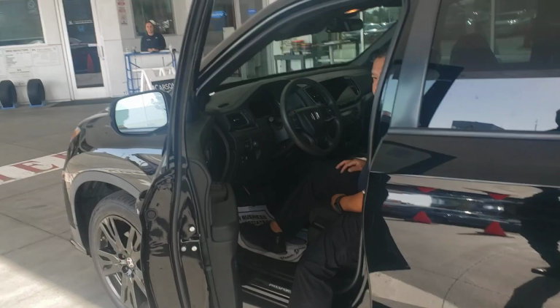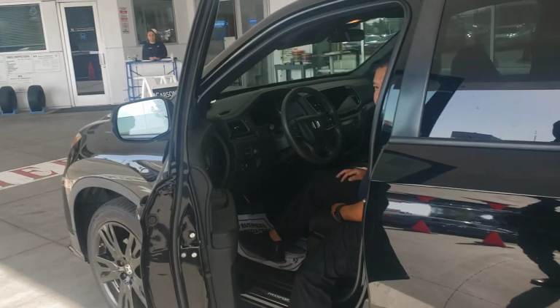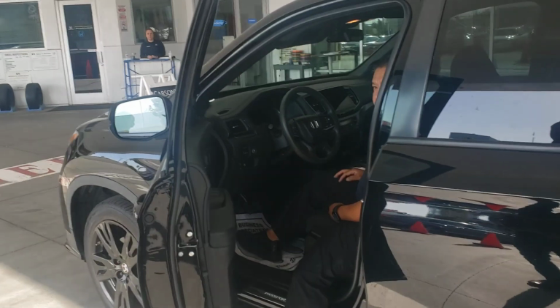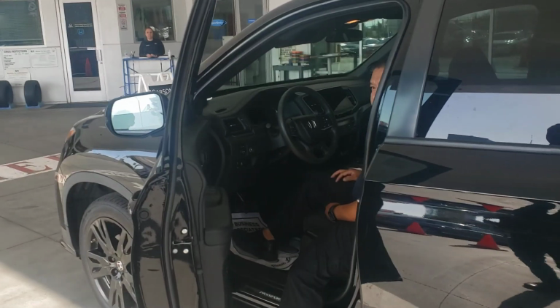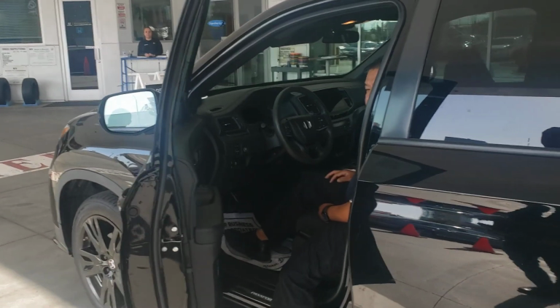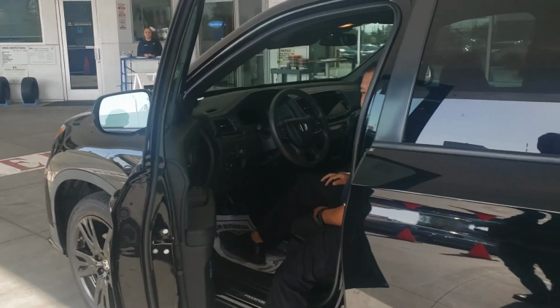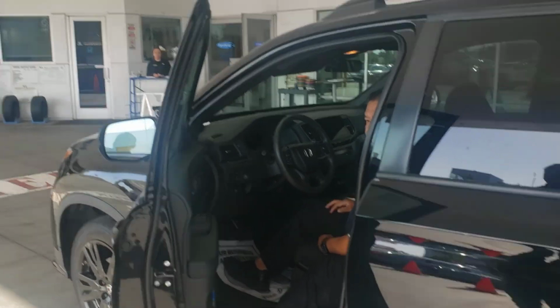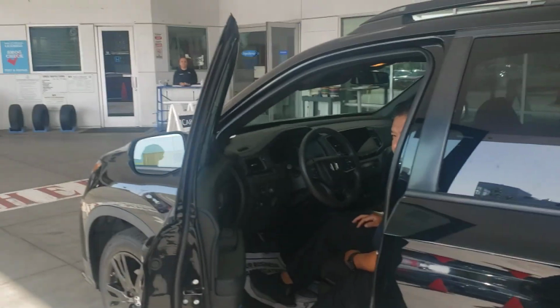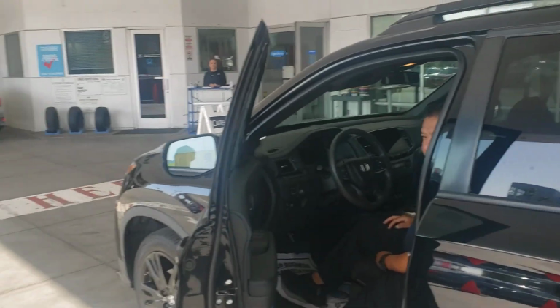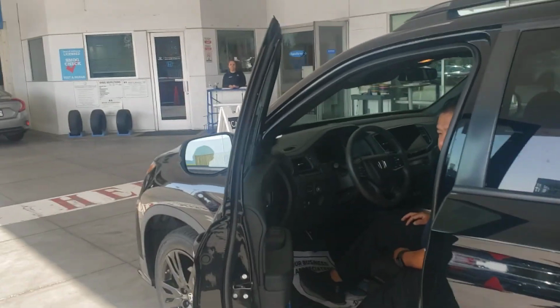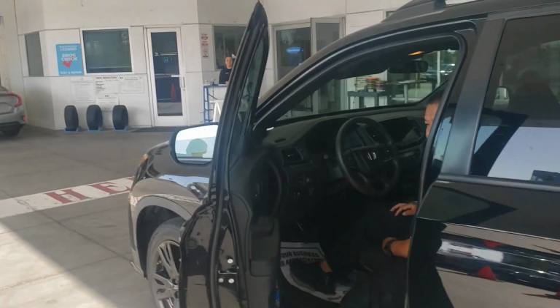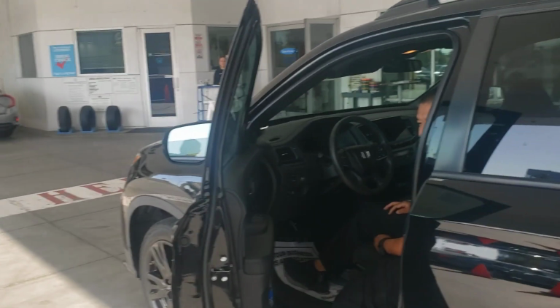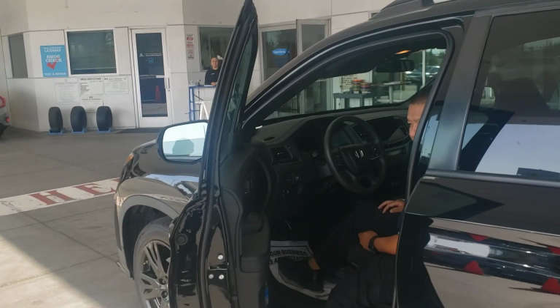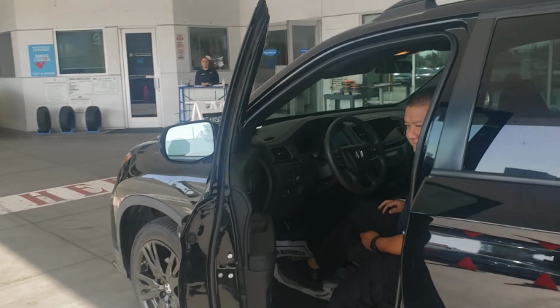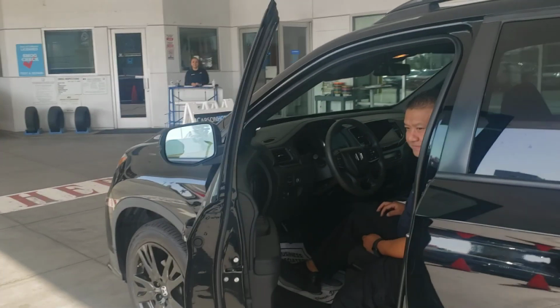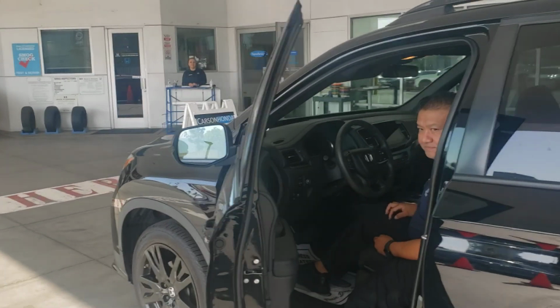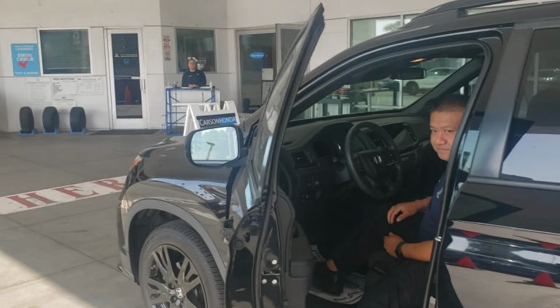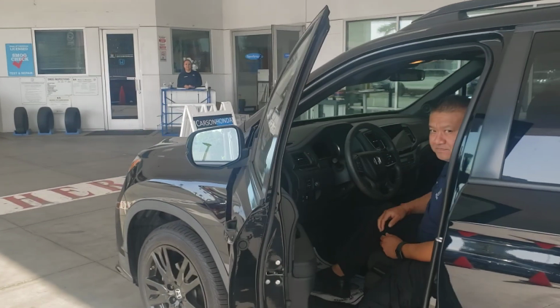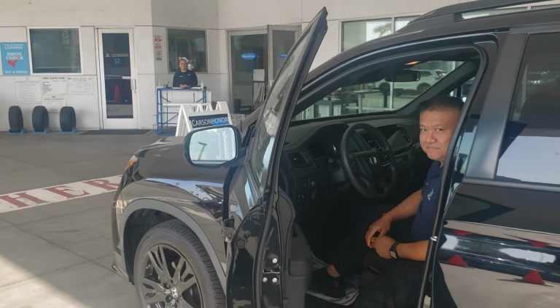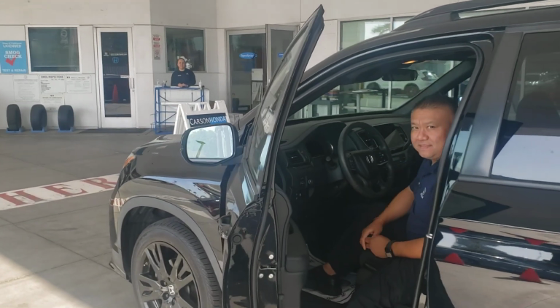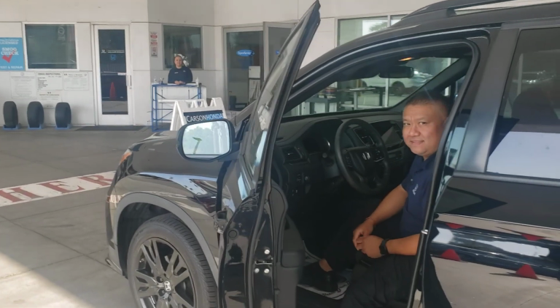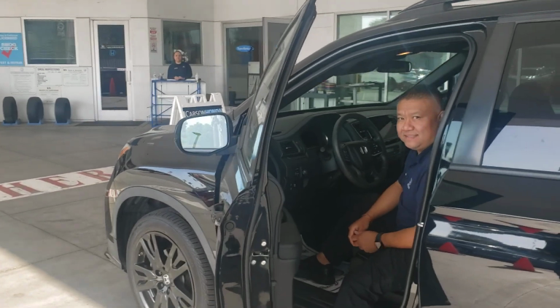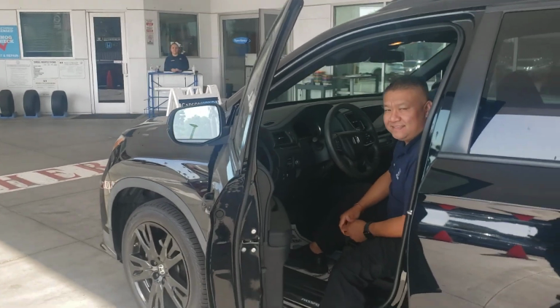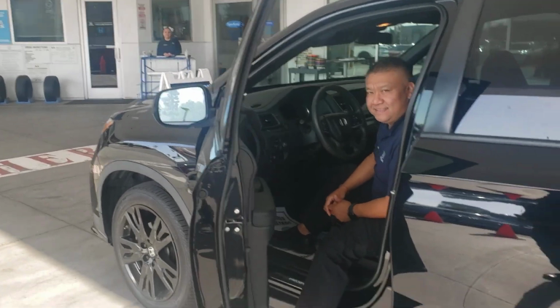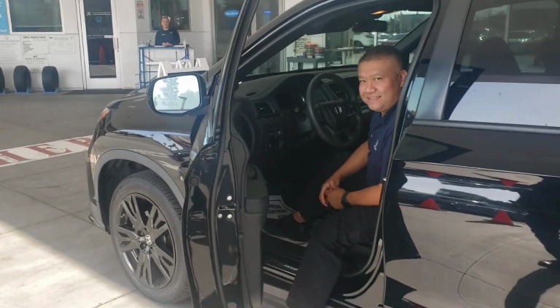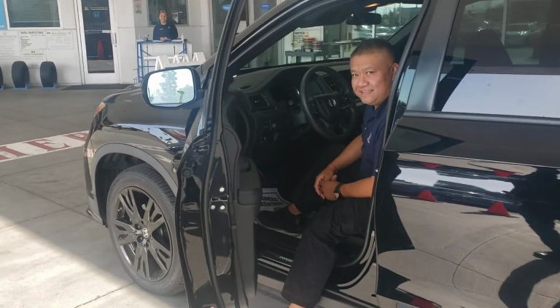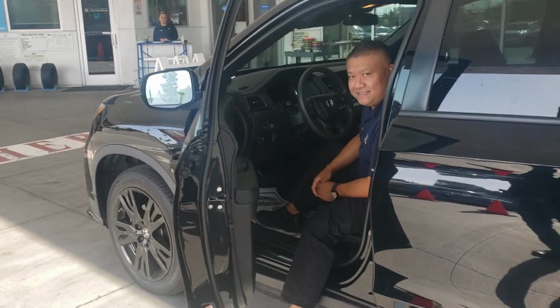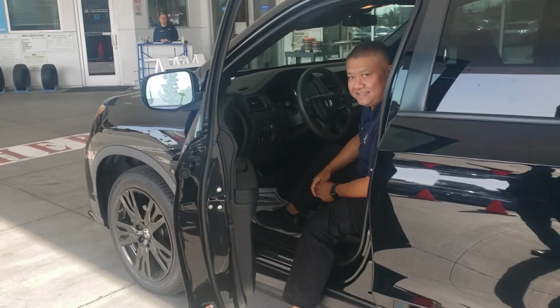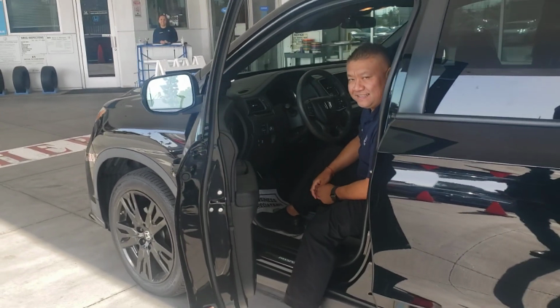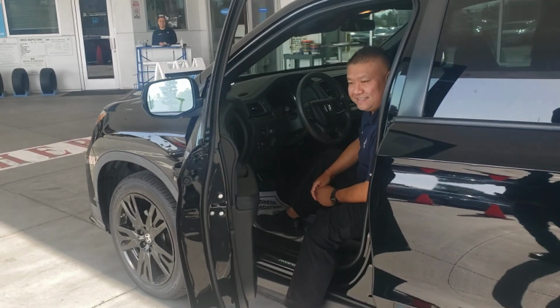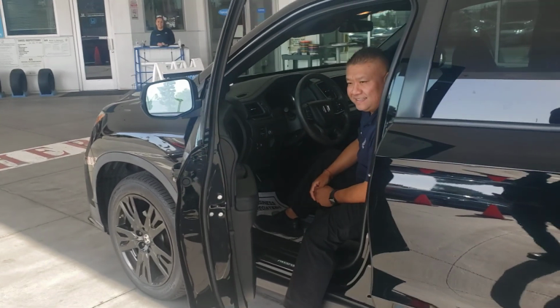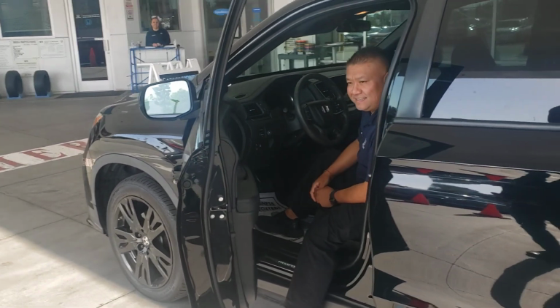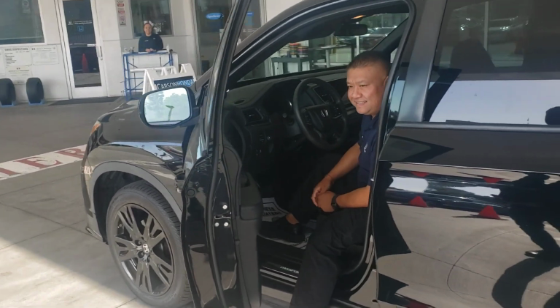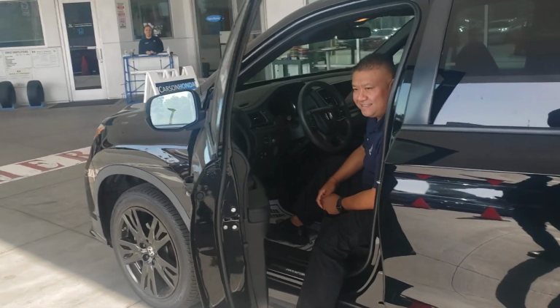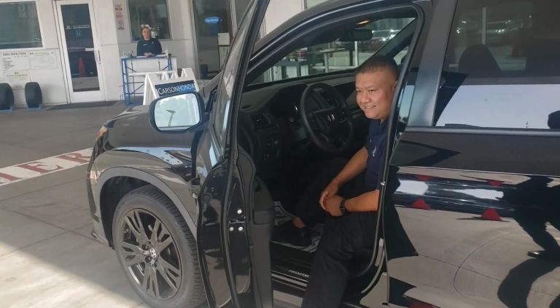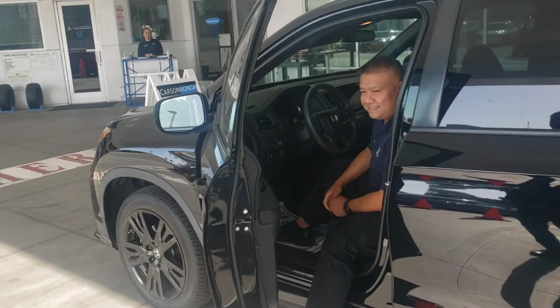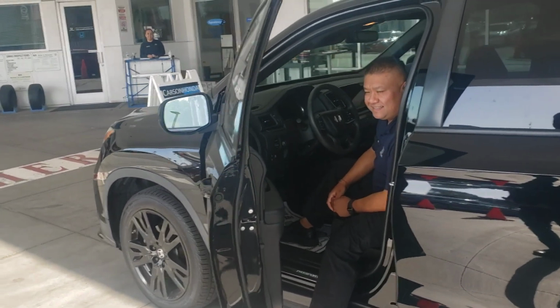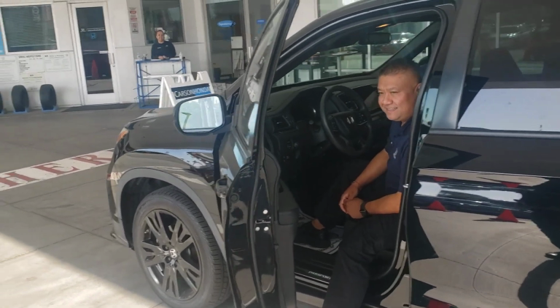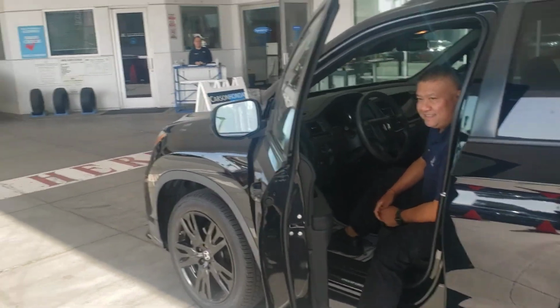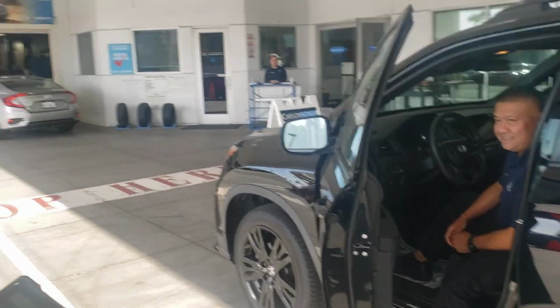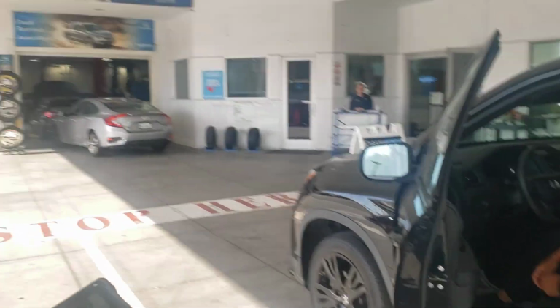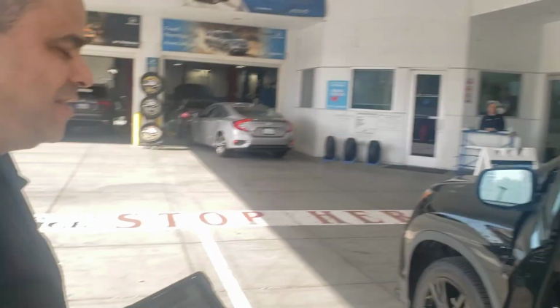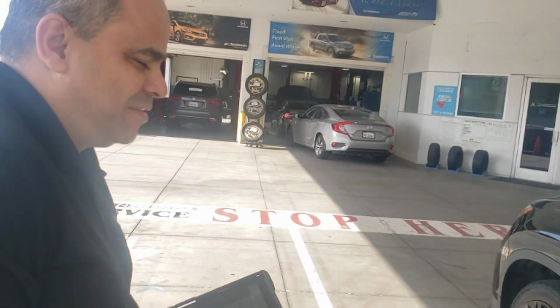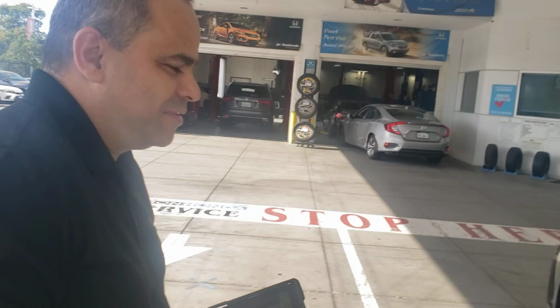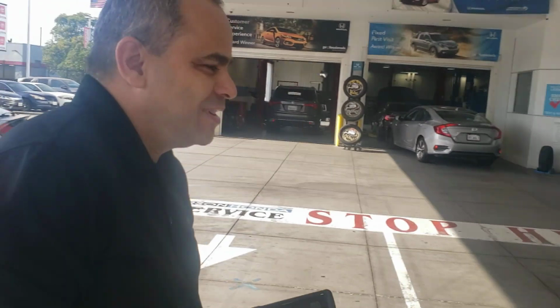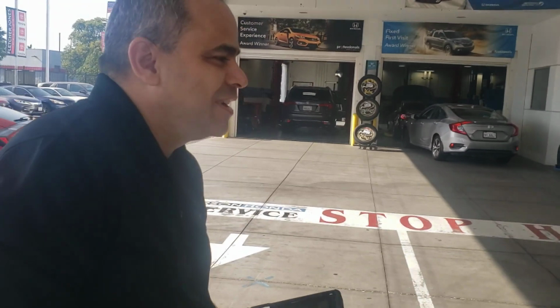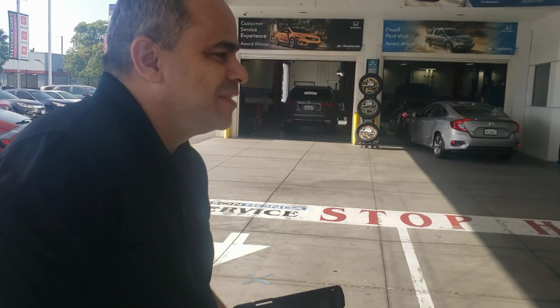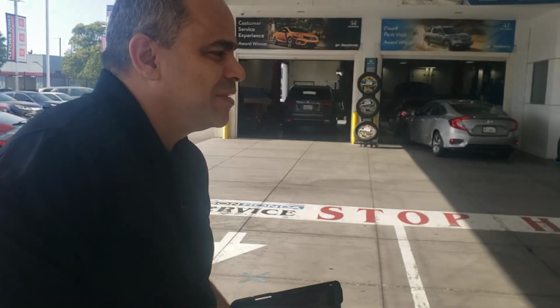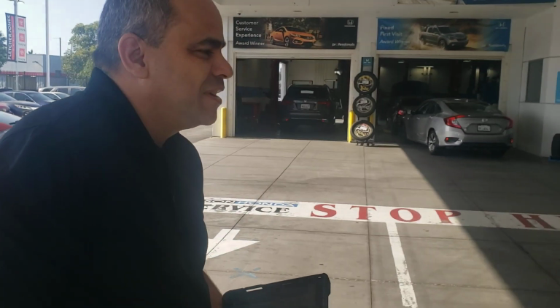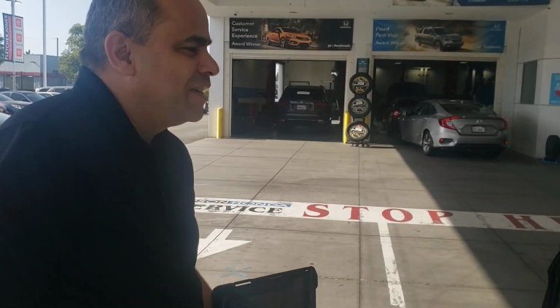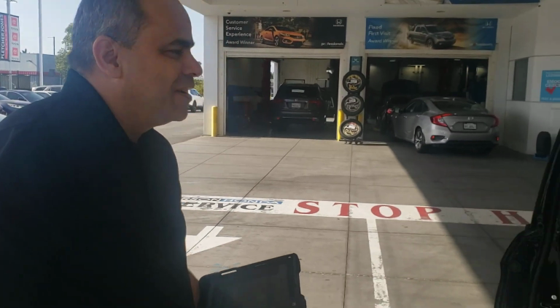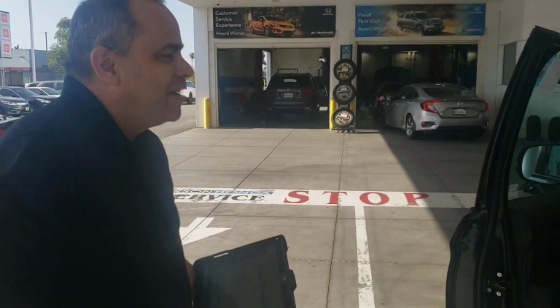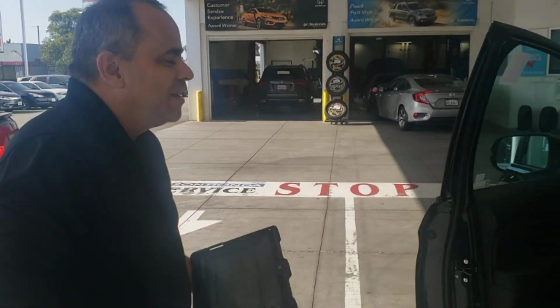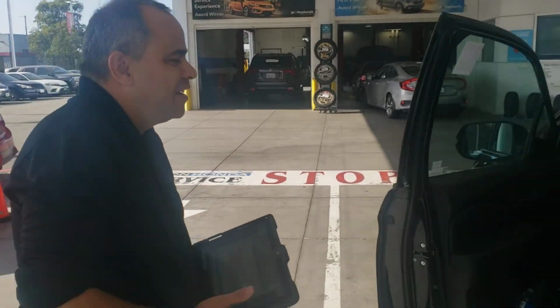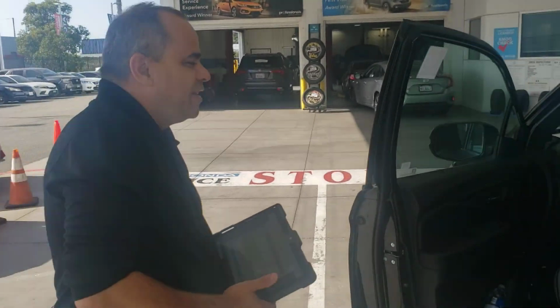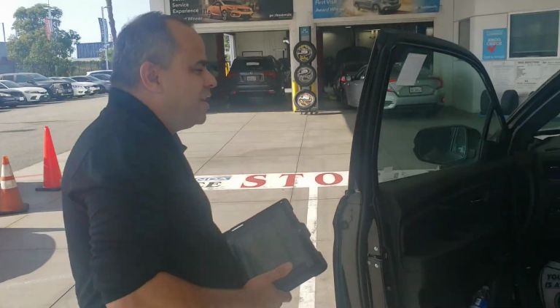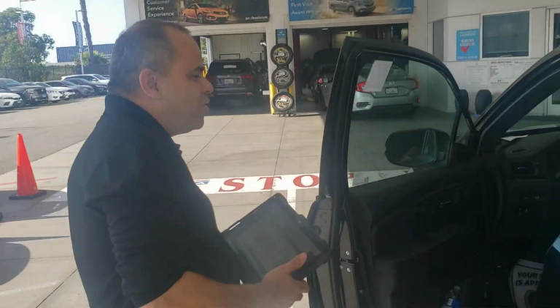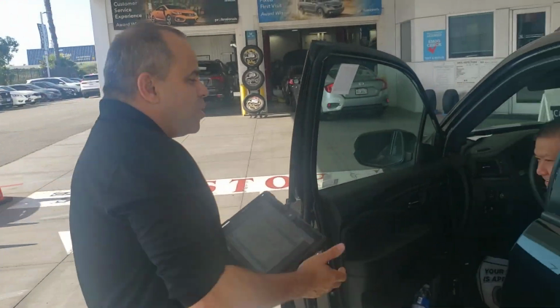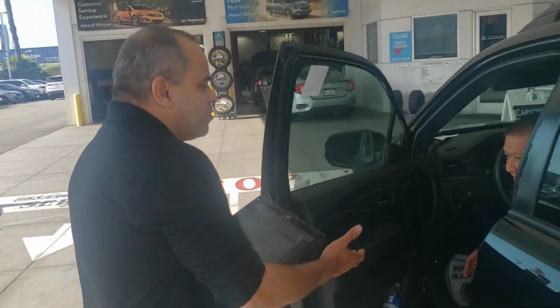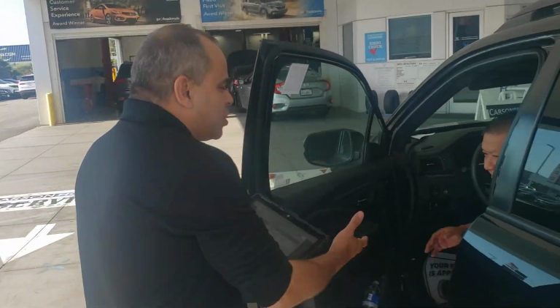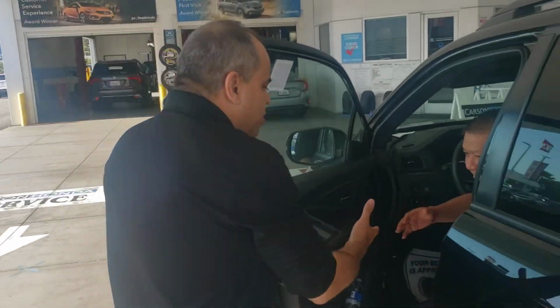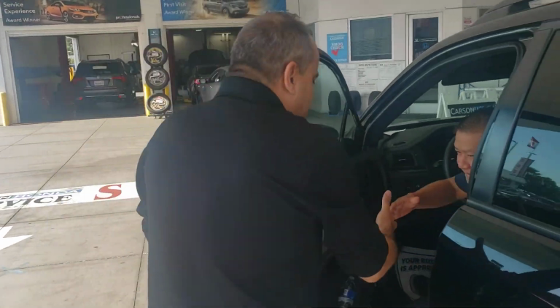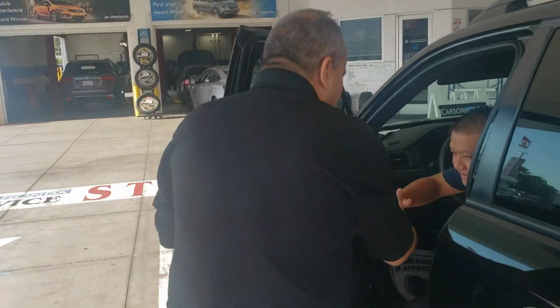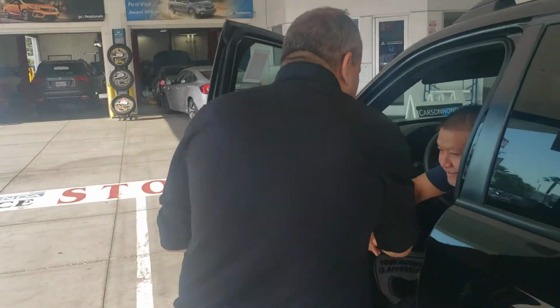All right, ladies and gentlemen, we're going to do an active walk around with Mr. Ray Hernandez and the Carson Honda team. Hello, welcome to Carson Honda.